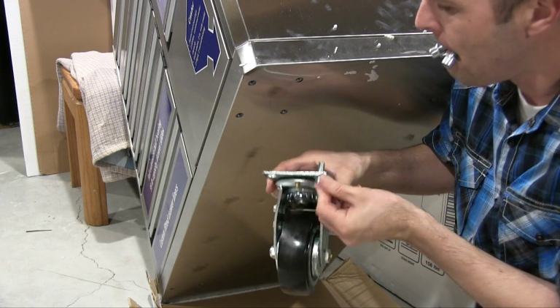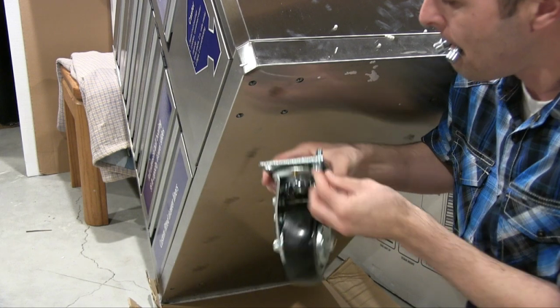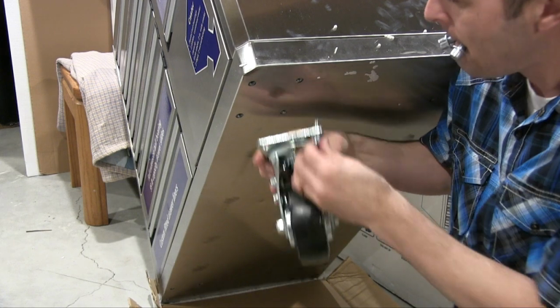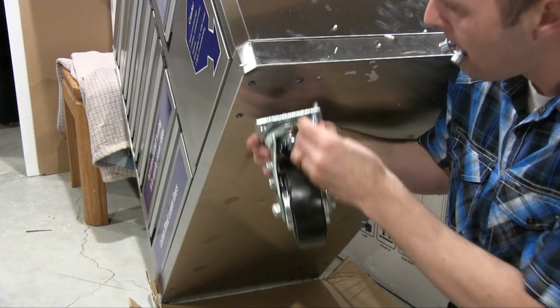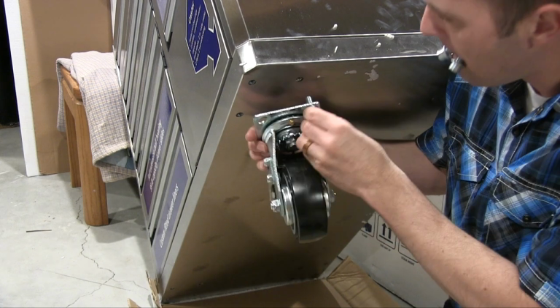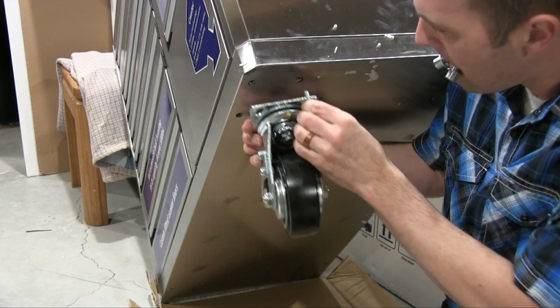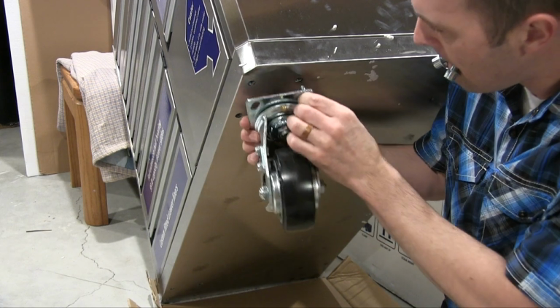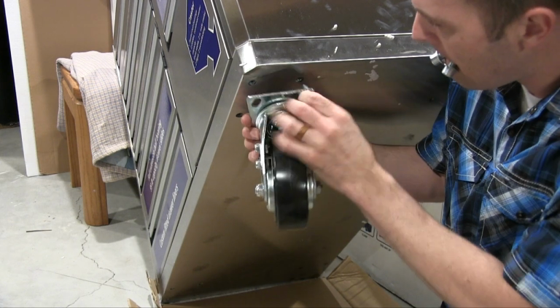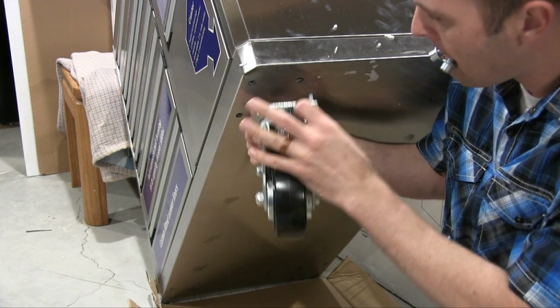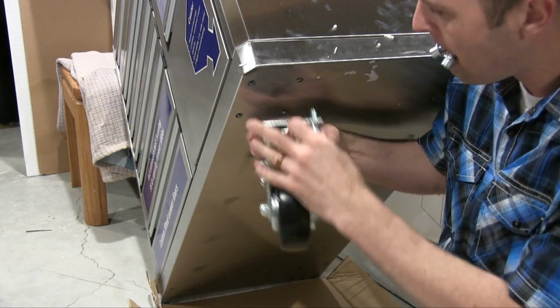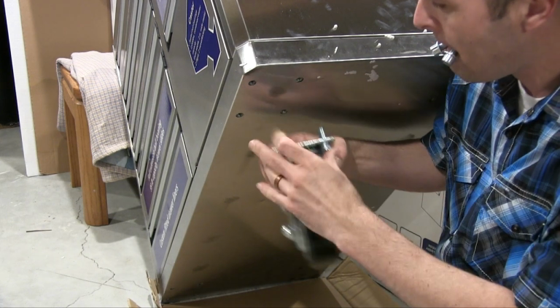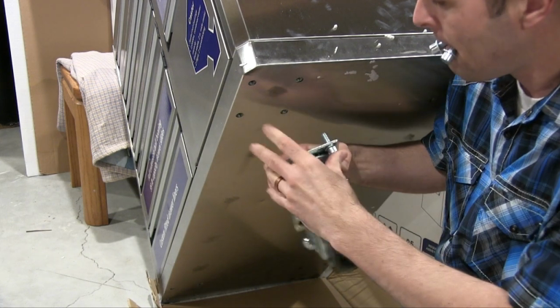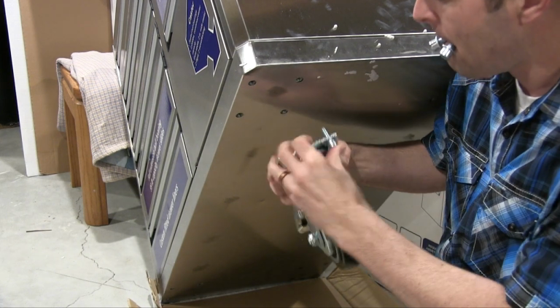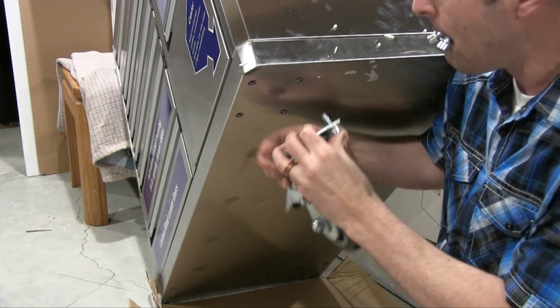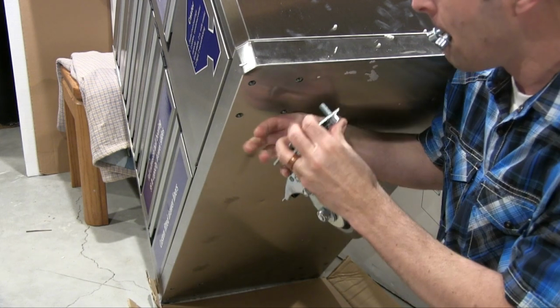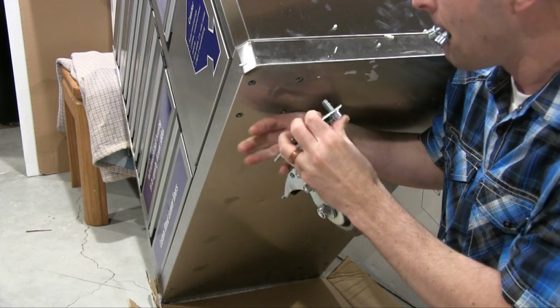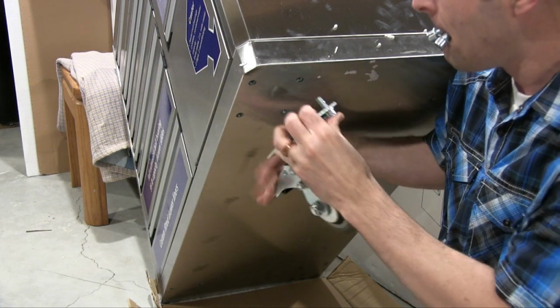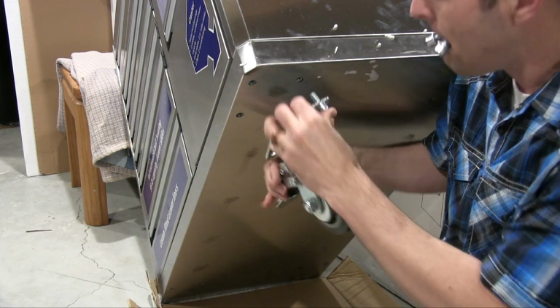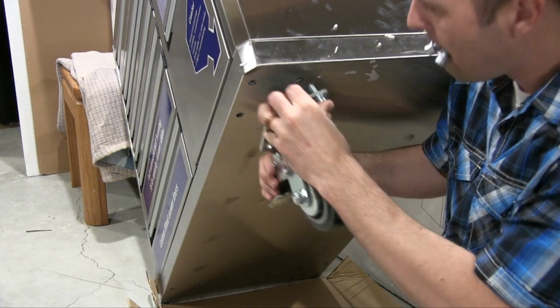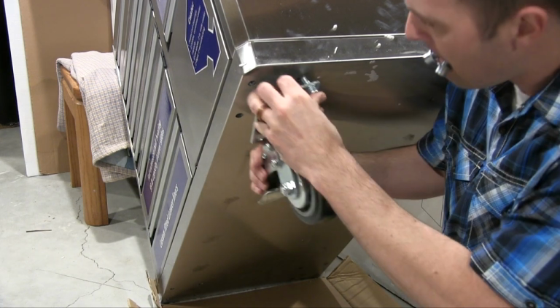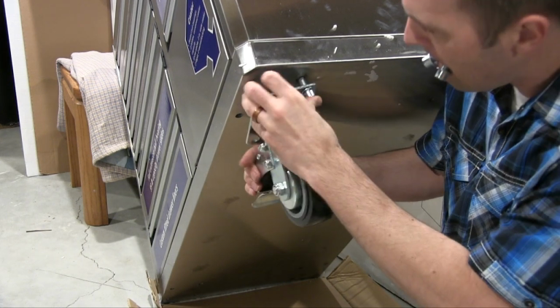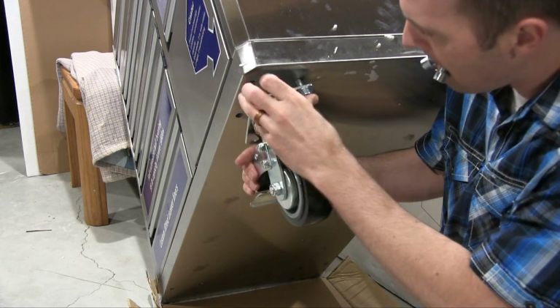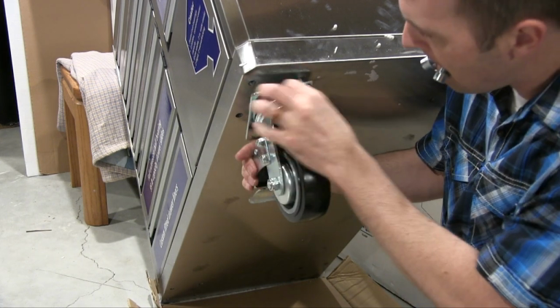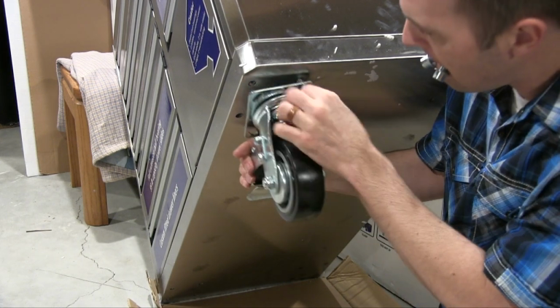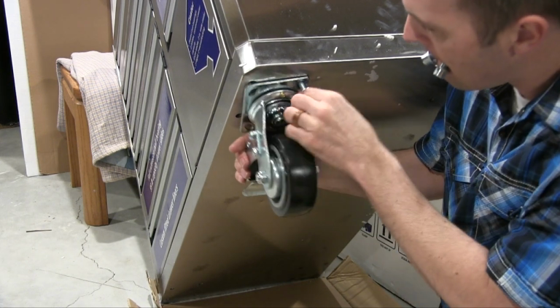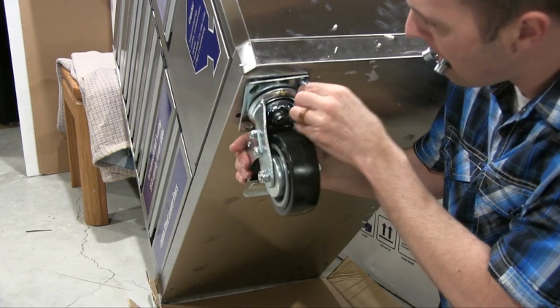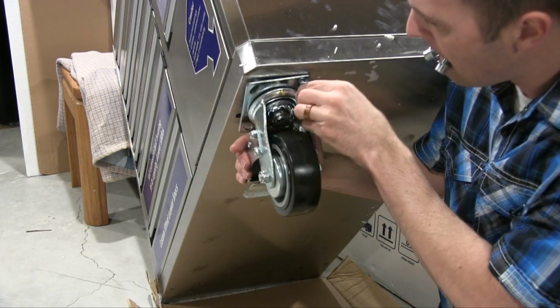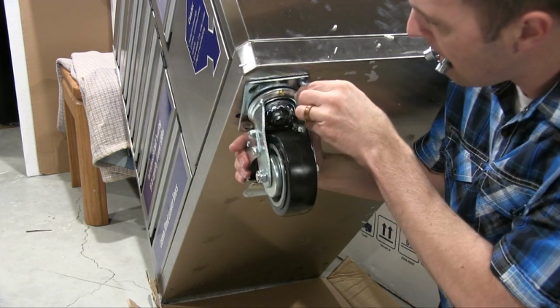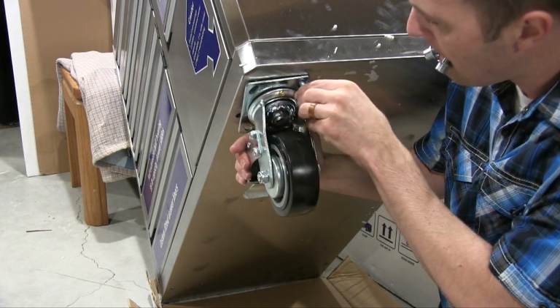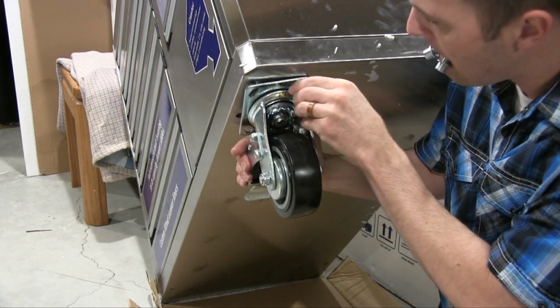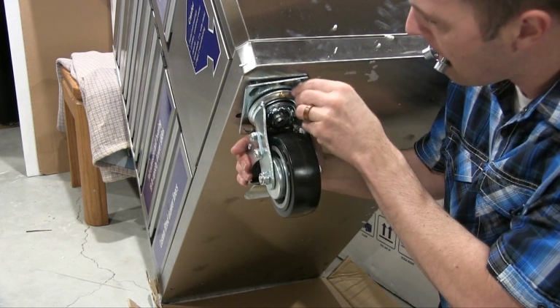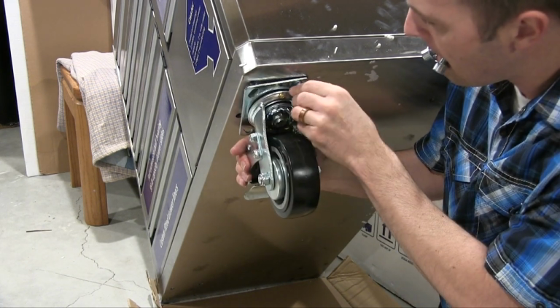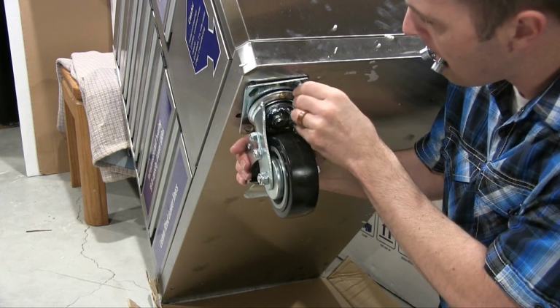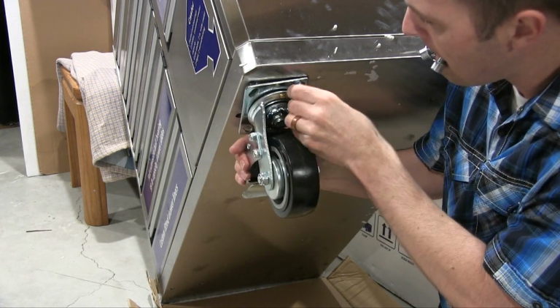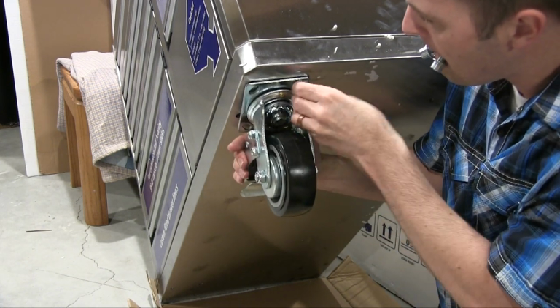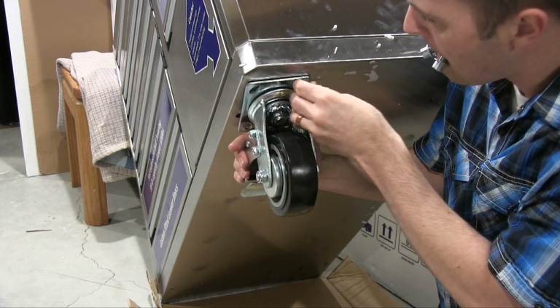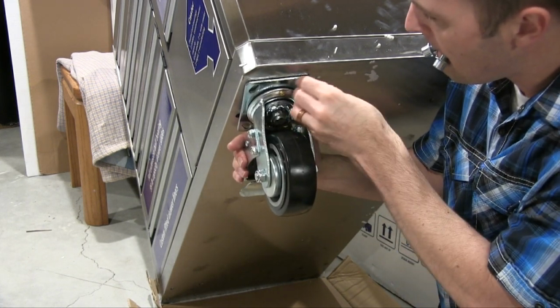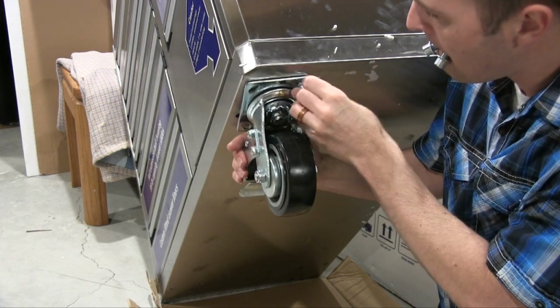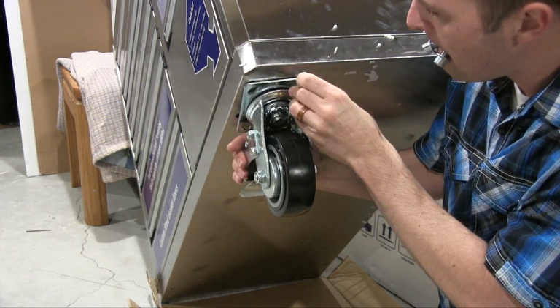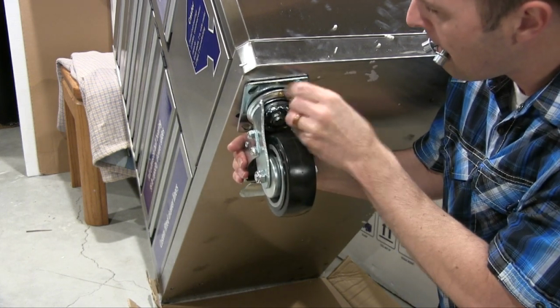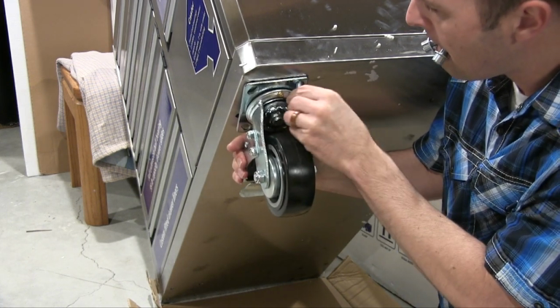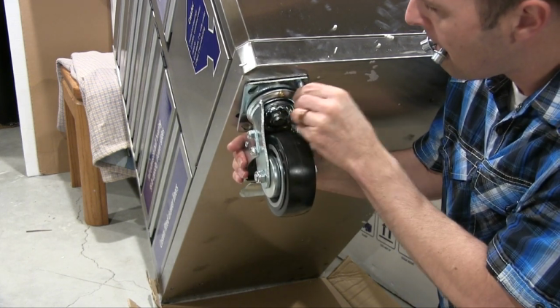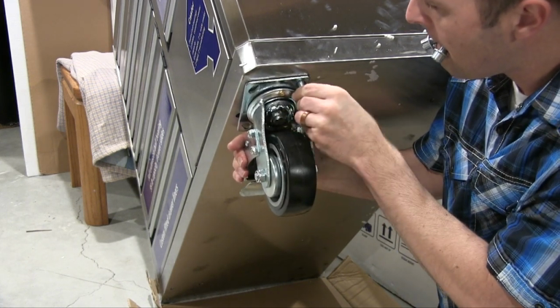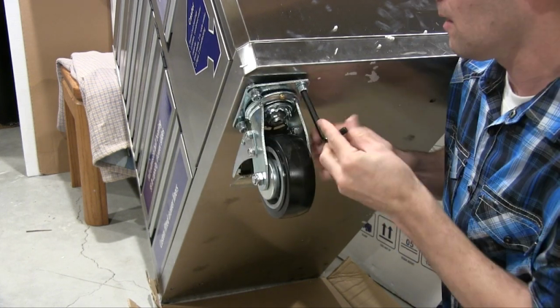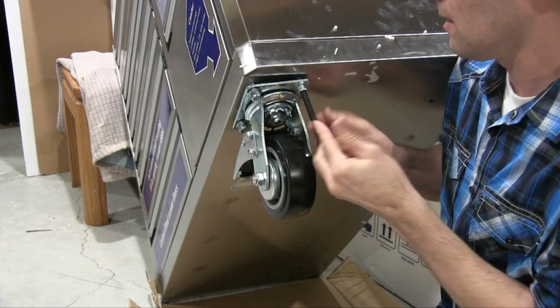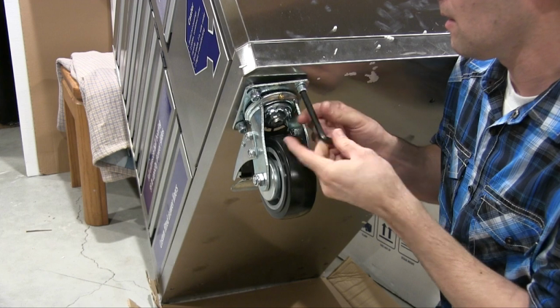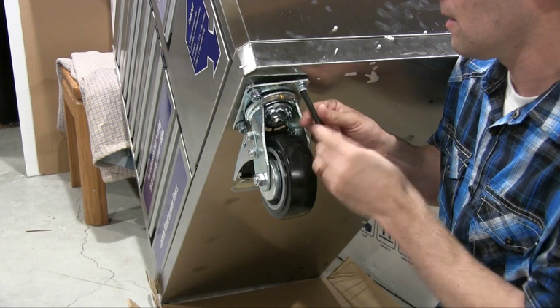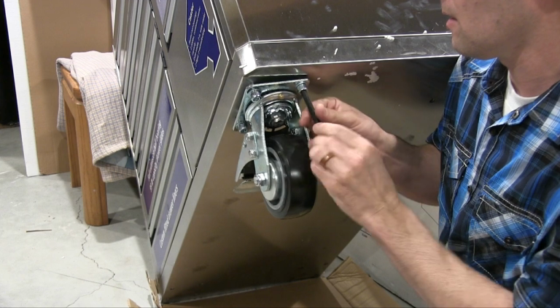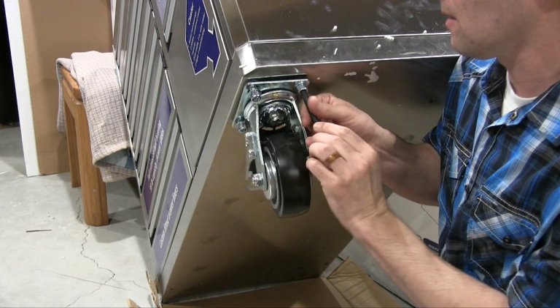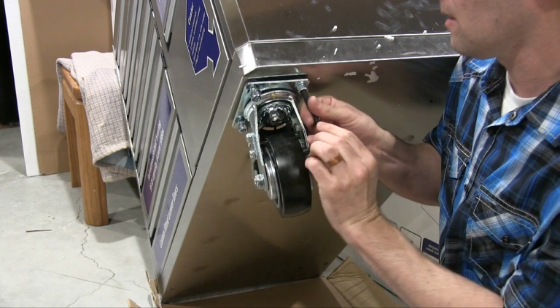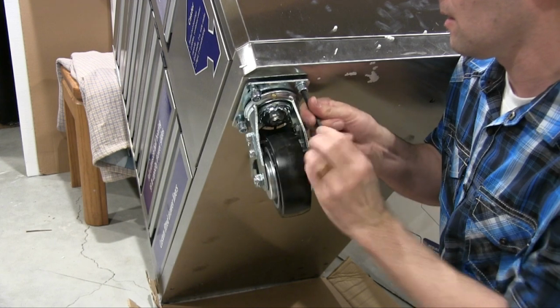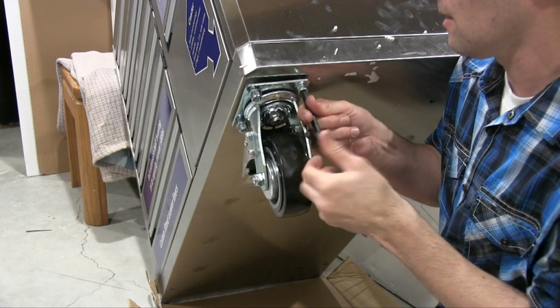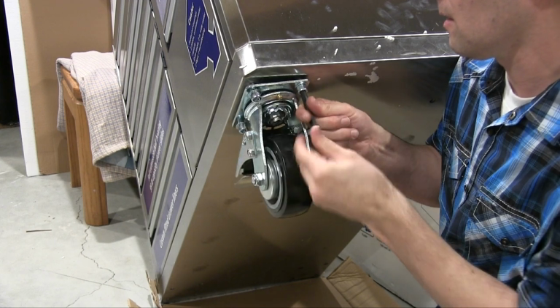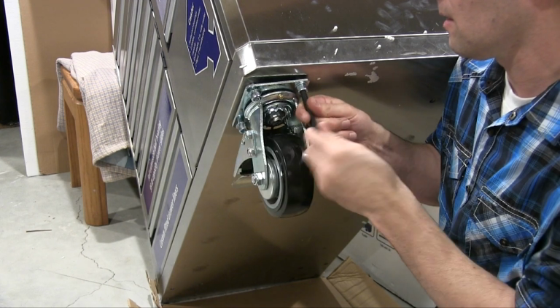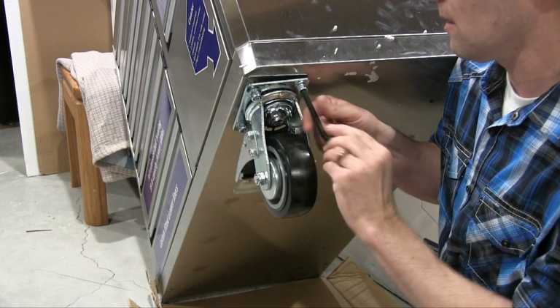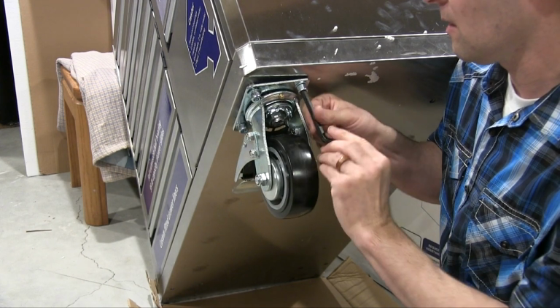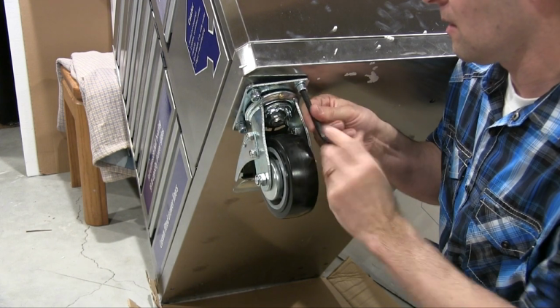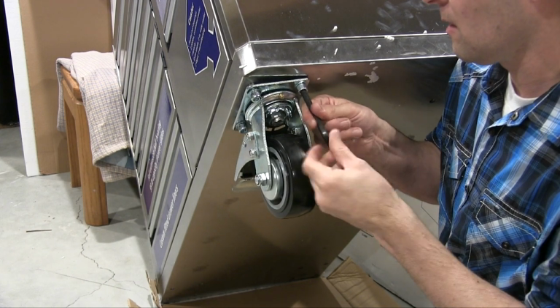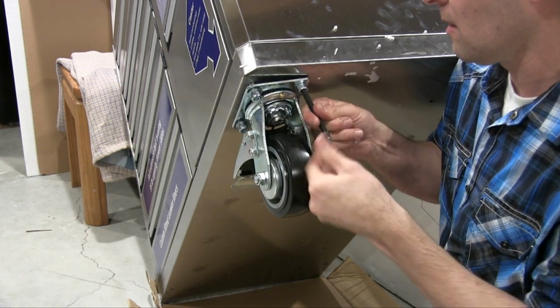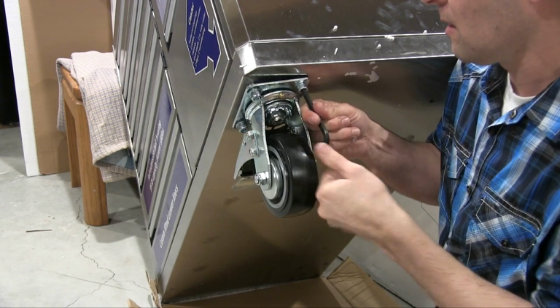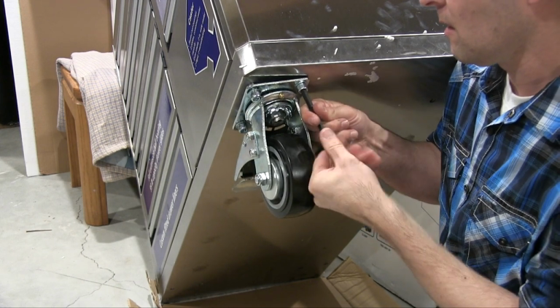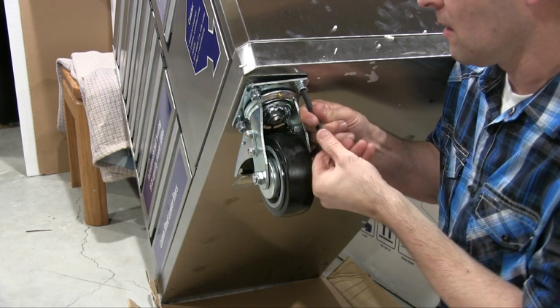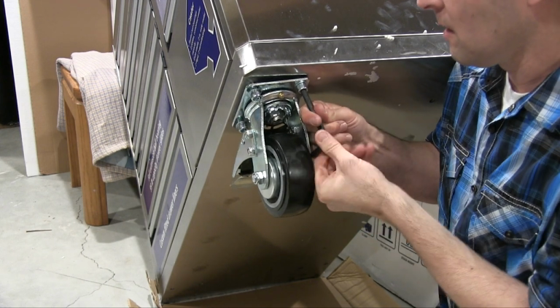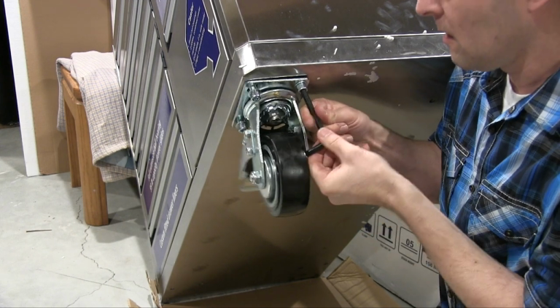The wheels are in the bottom drawer and you just screw them together. I got this one a little bit discounted because it had a few dents in it, which was fine with me.